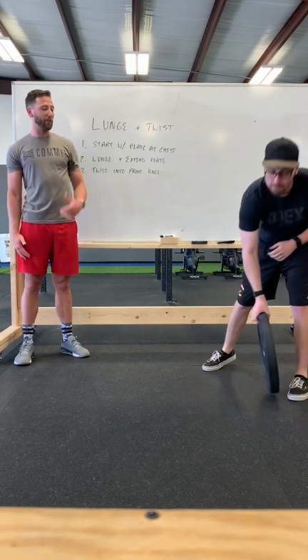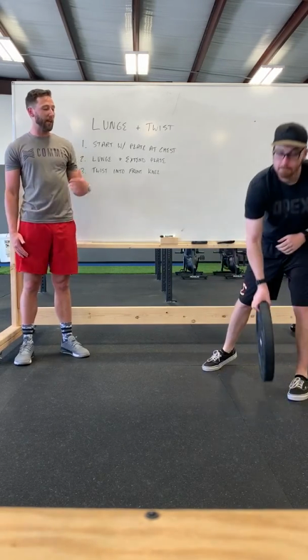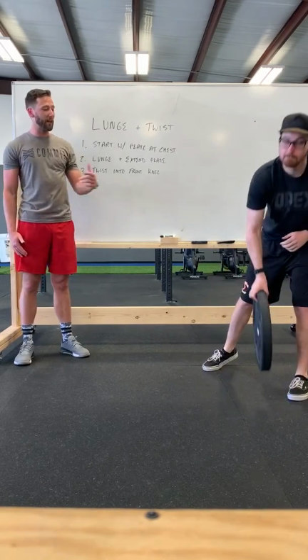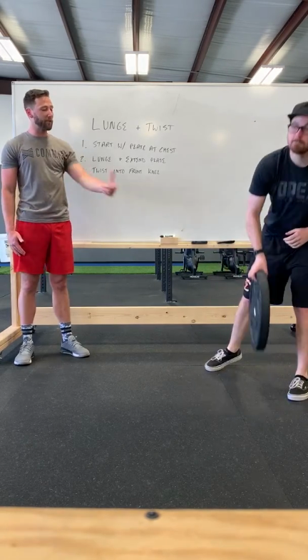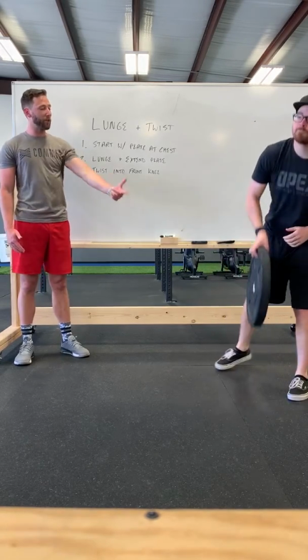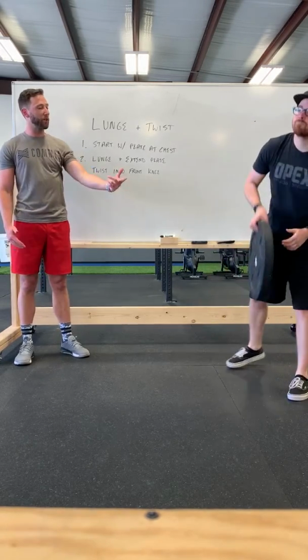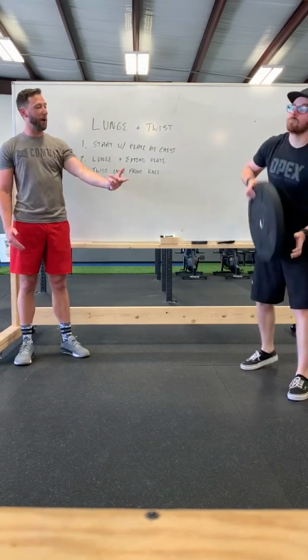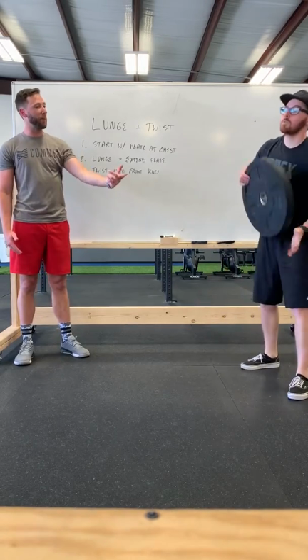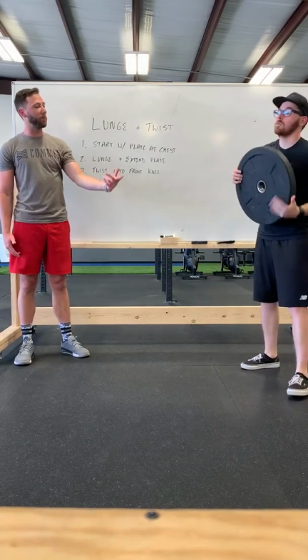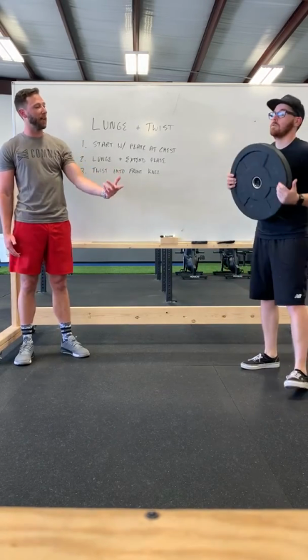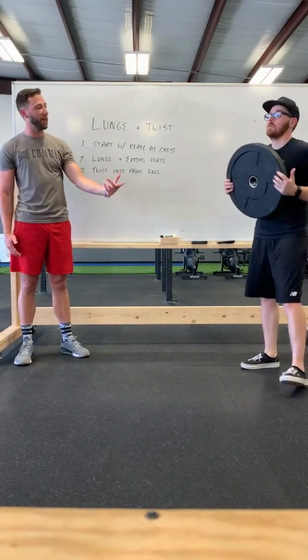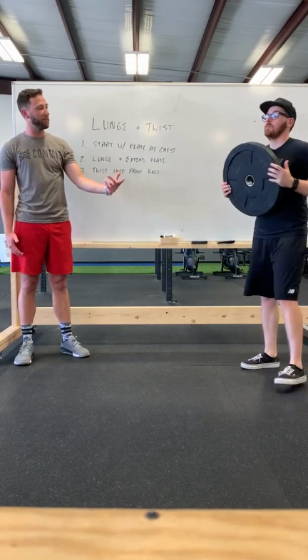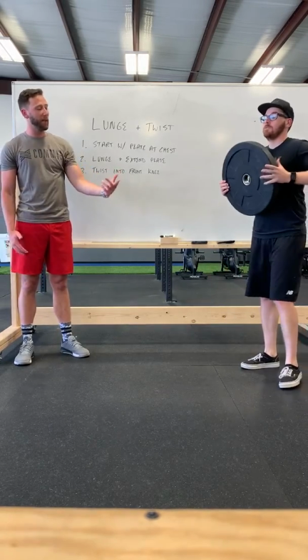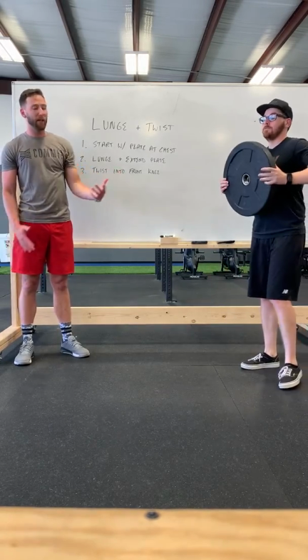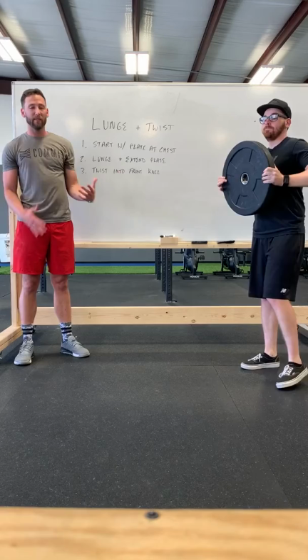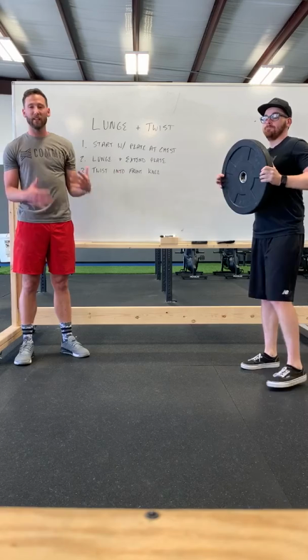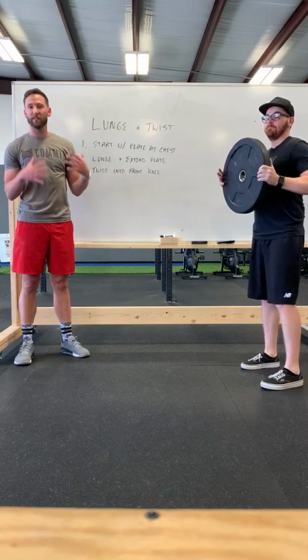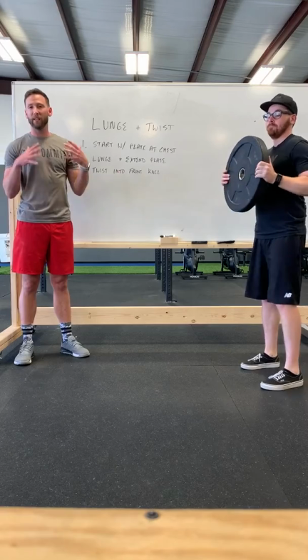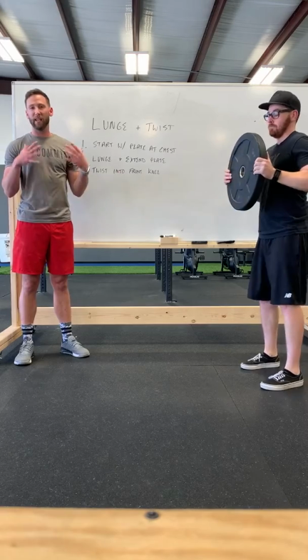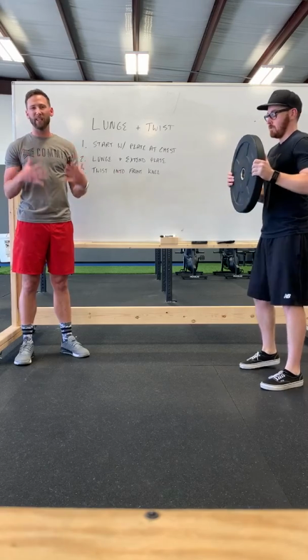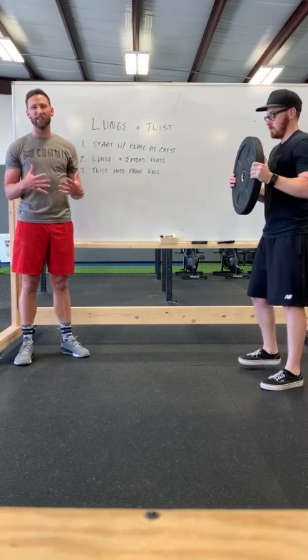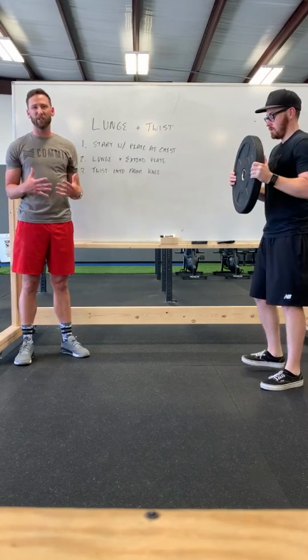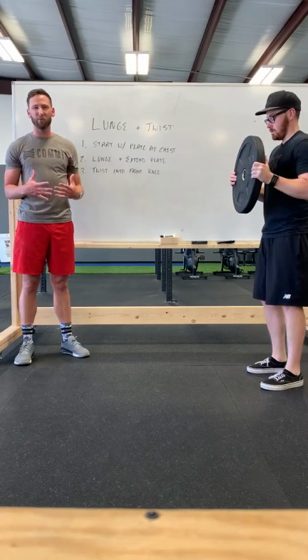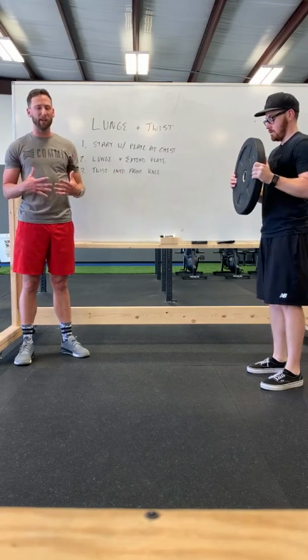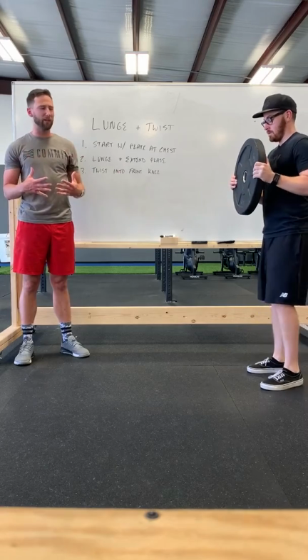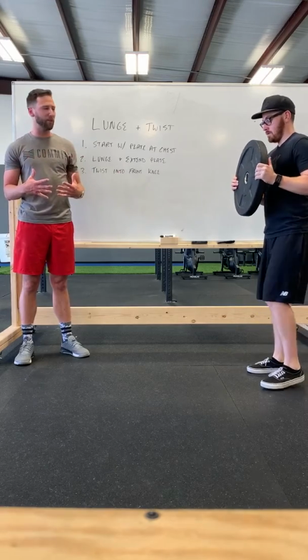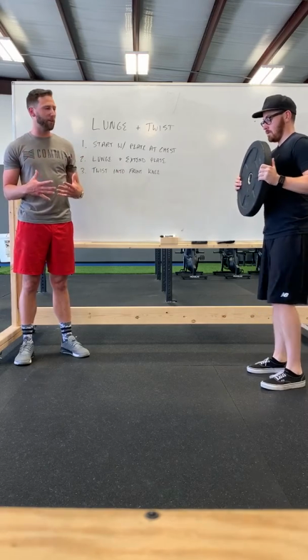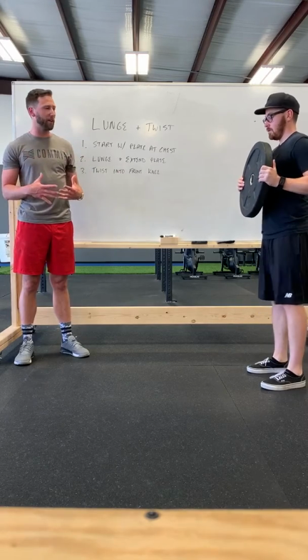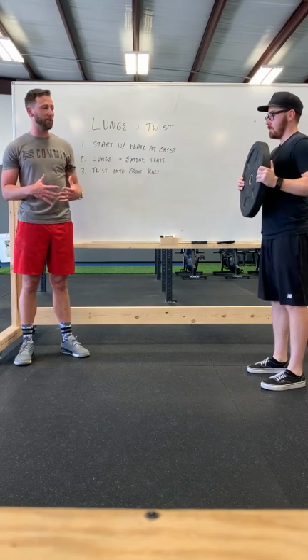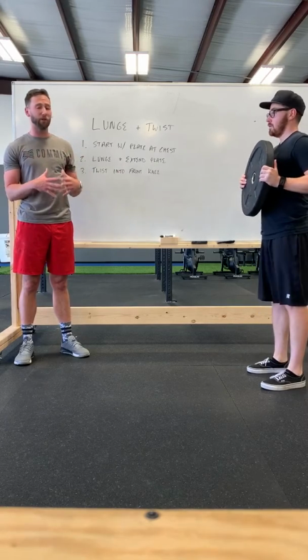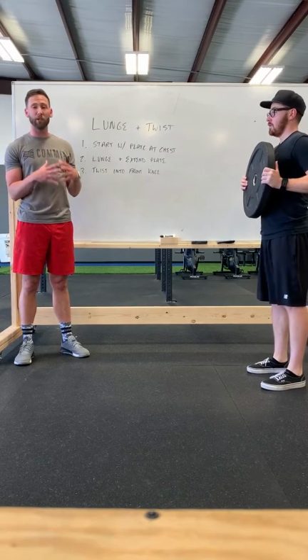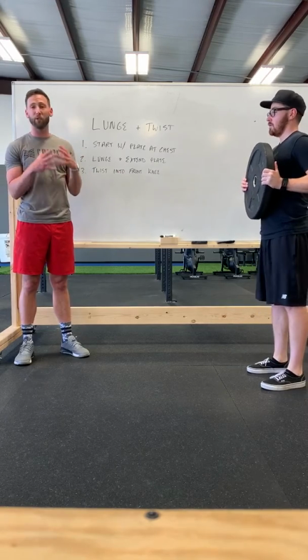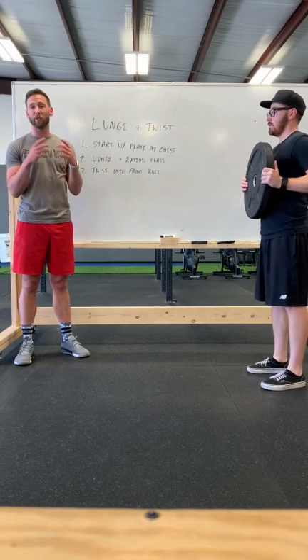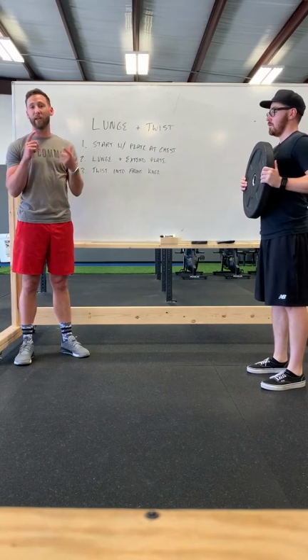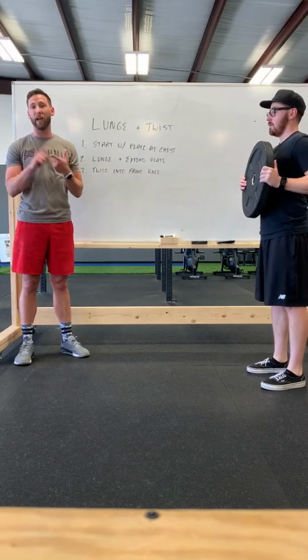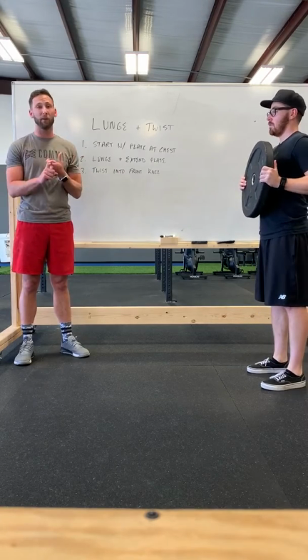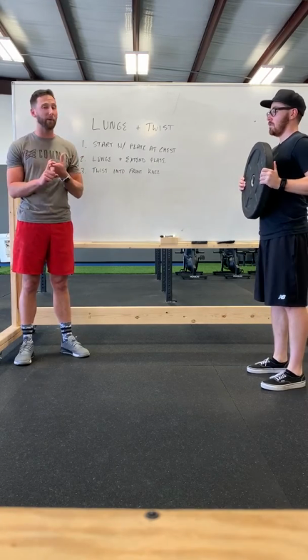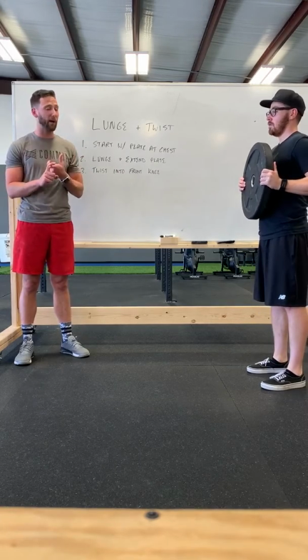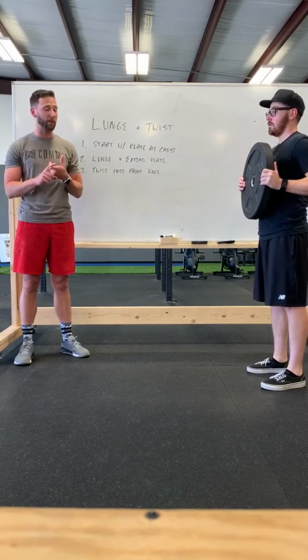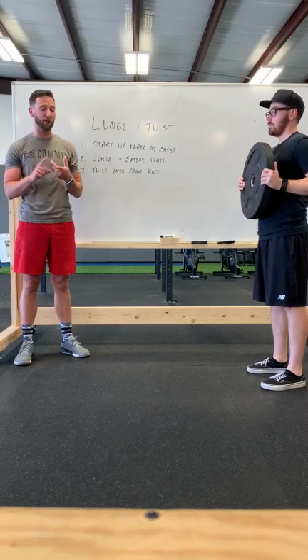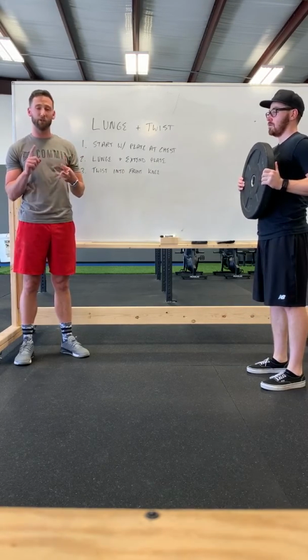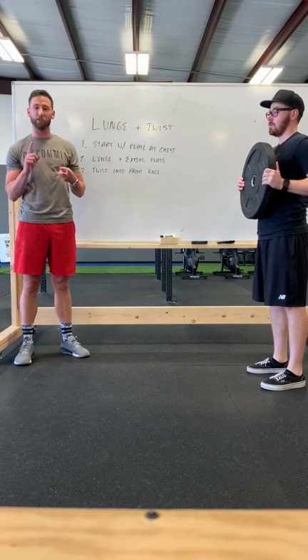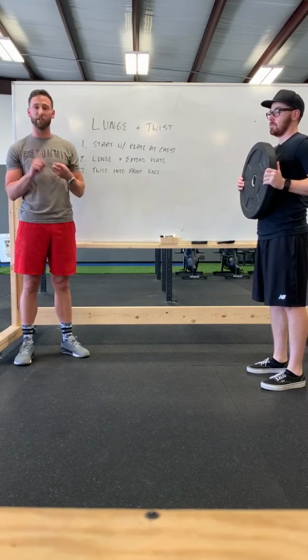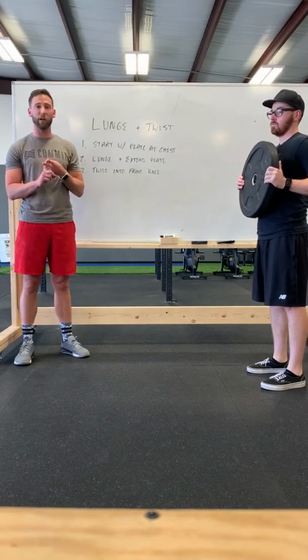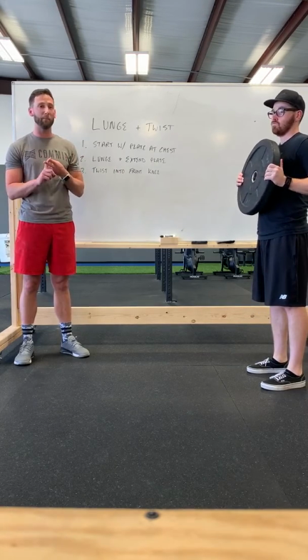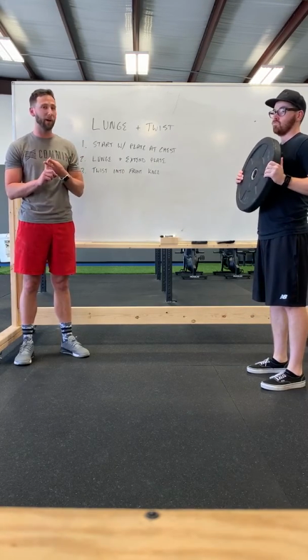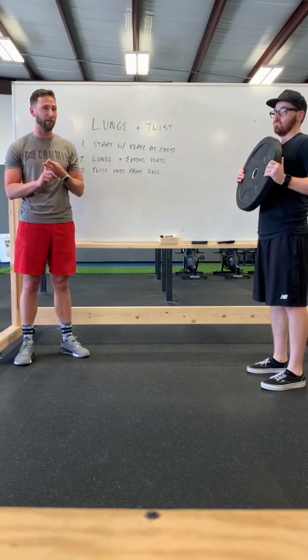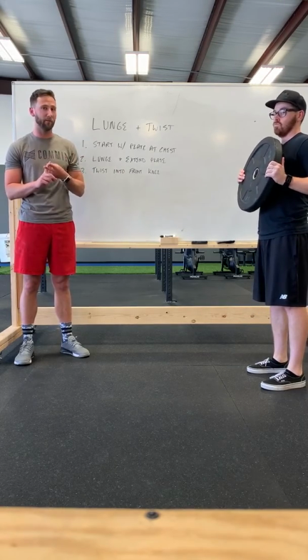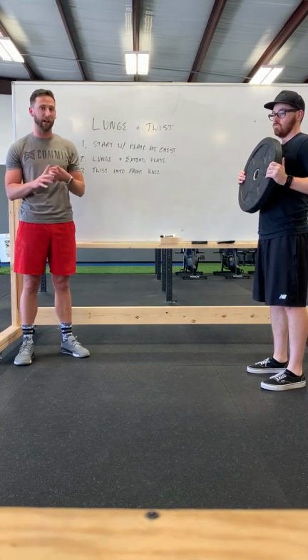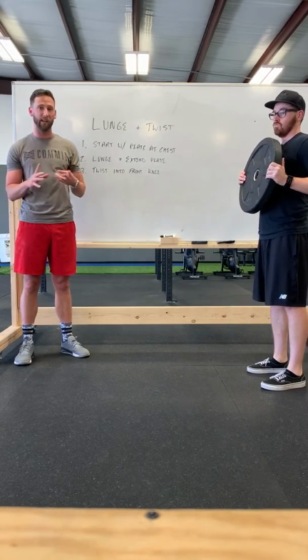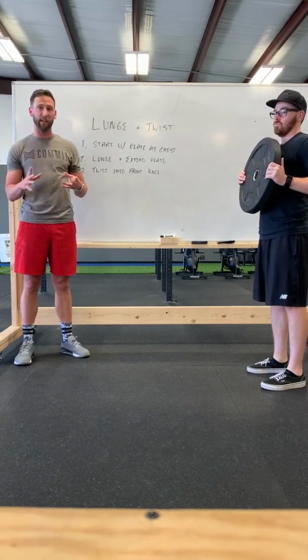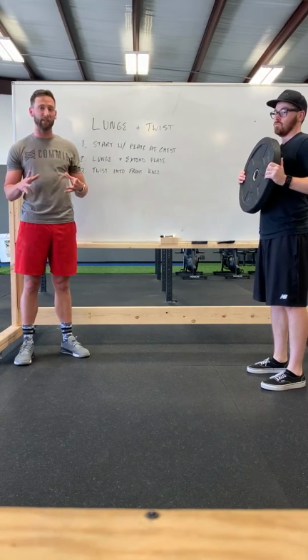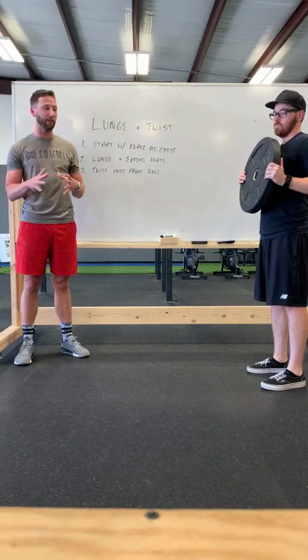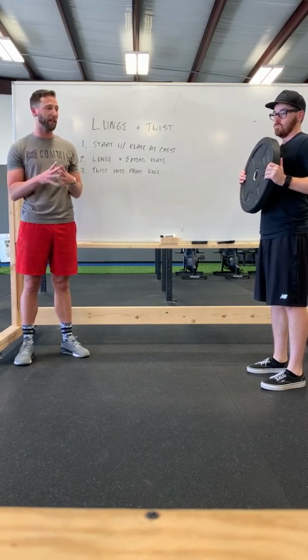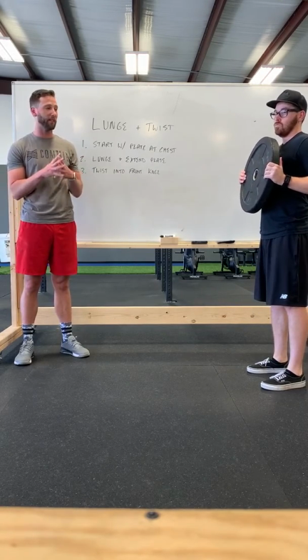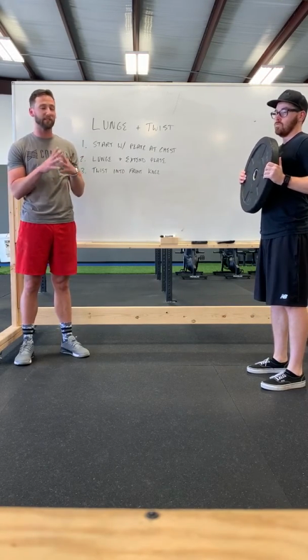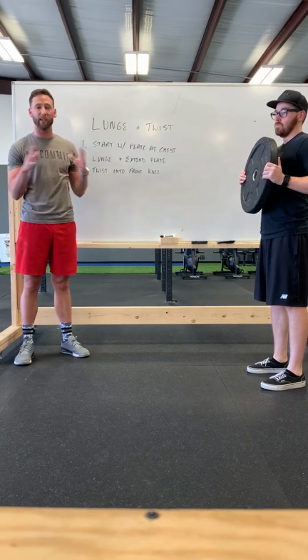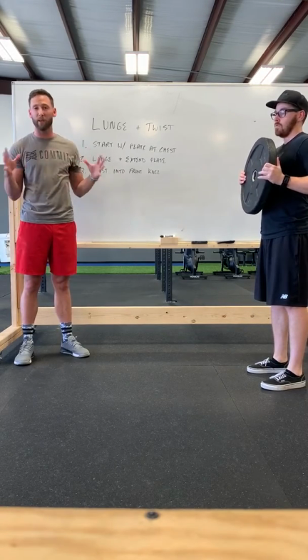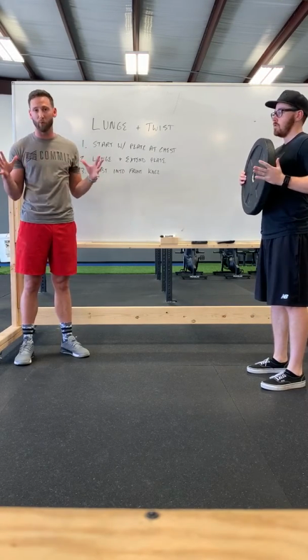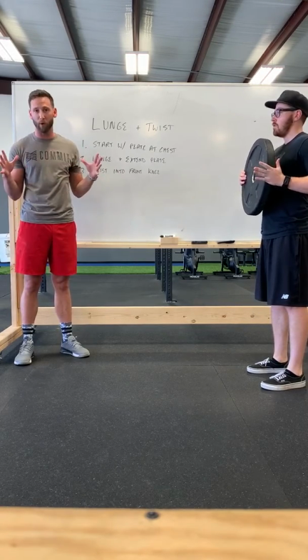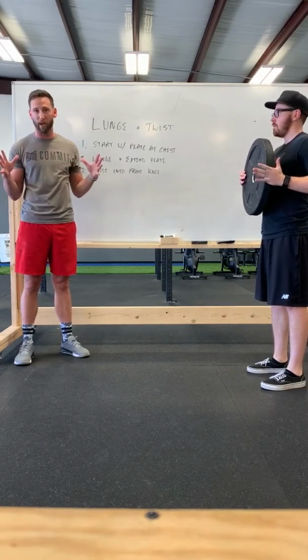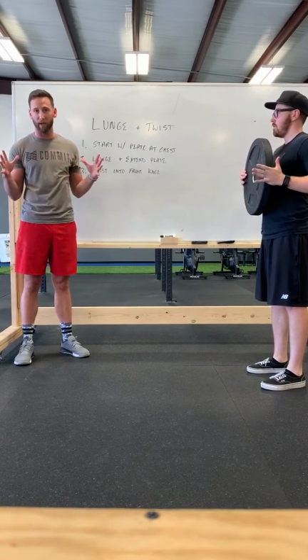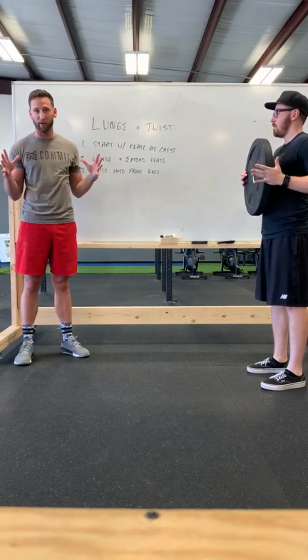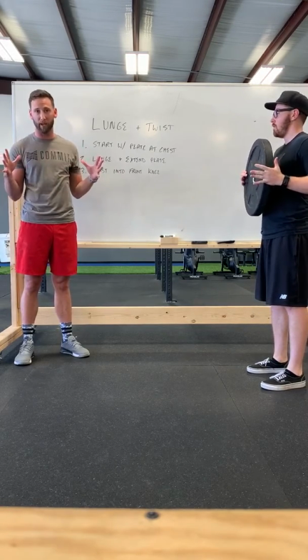So Tanner's going to grab a plate — that's the easiest way to do this. You can use a kettlebell or a dumbbell very easily the same way.